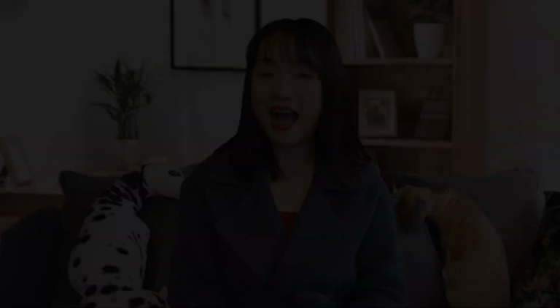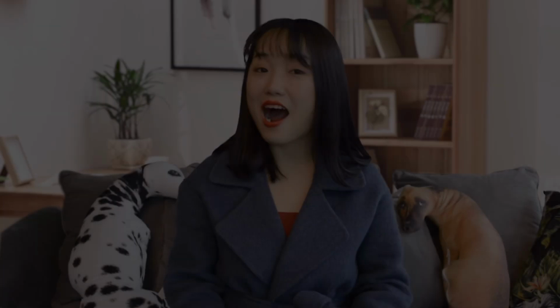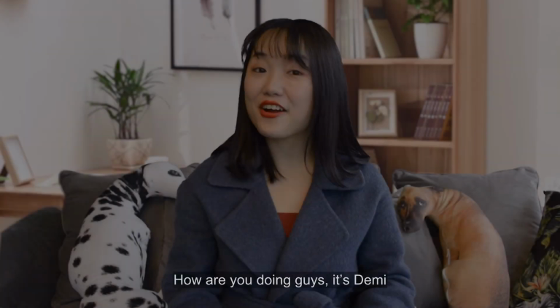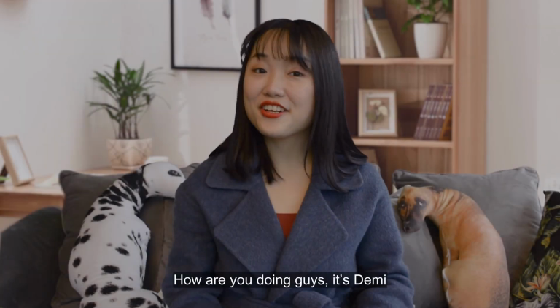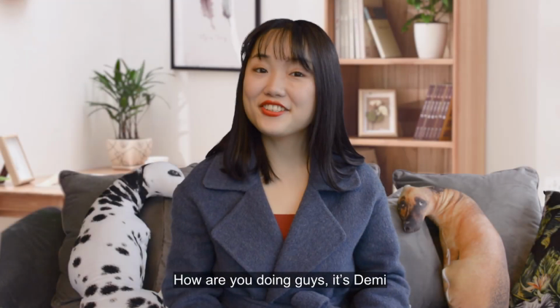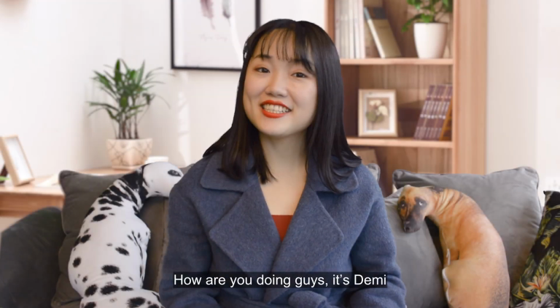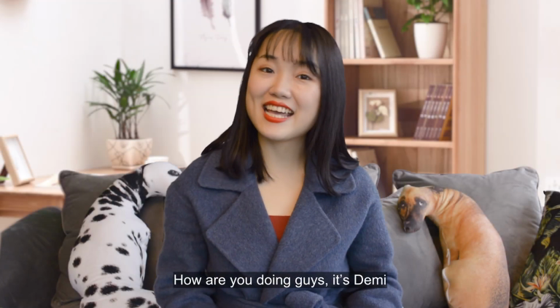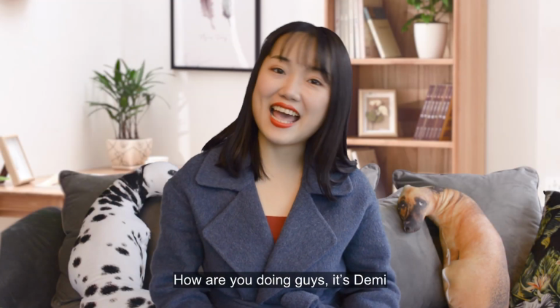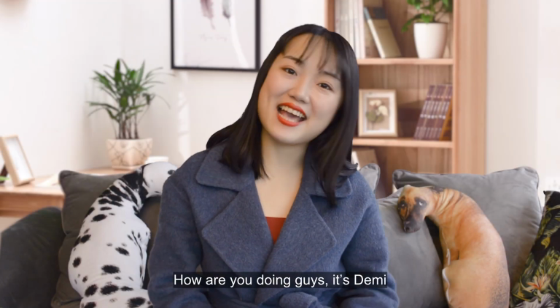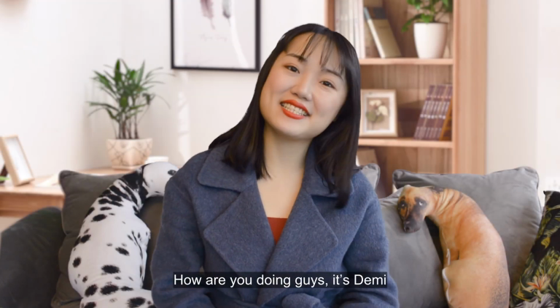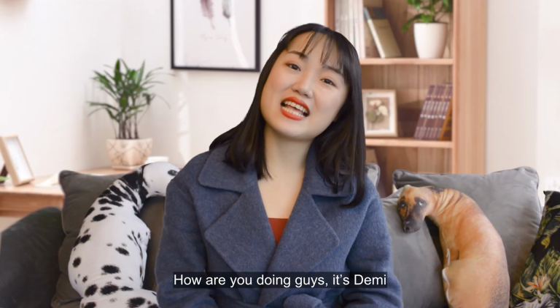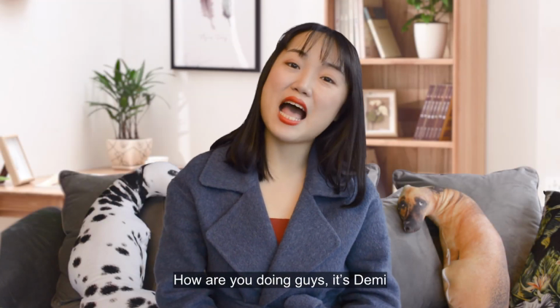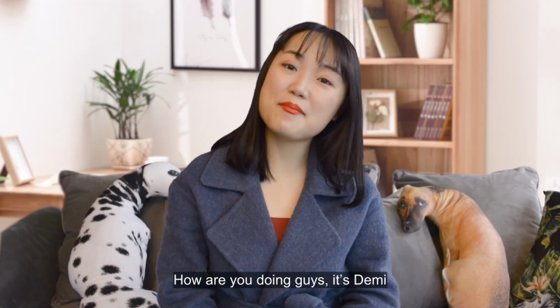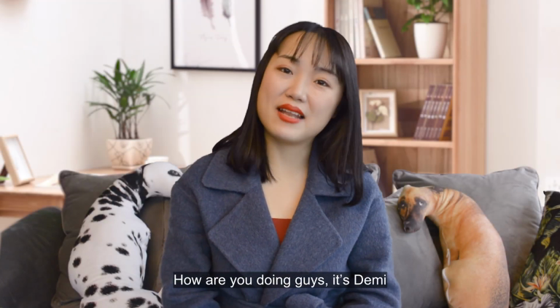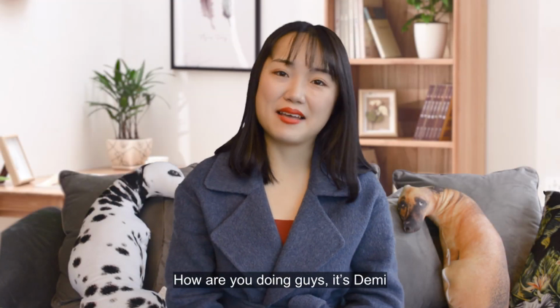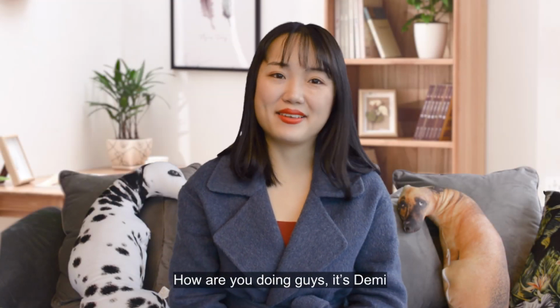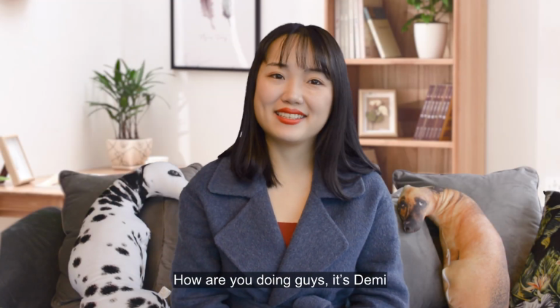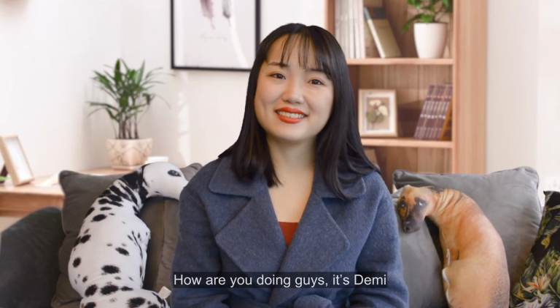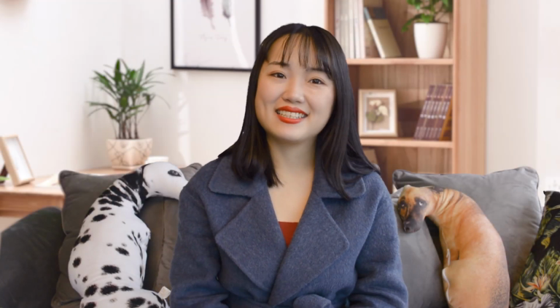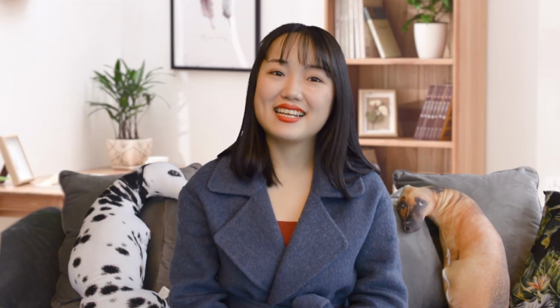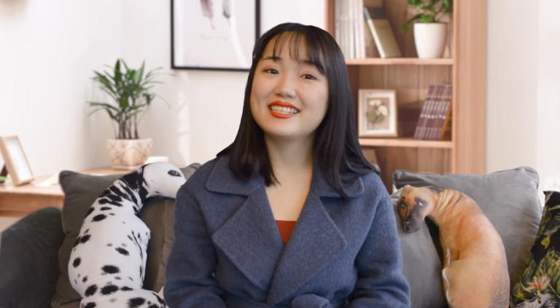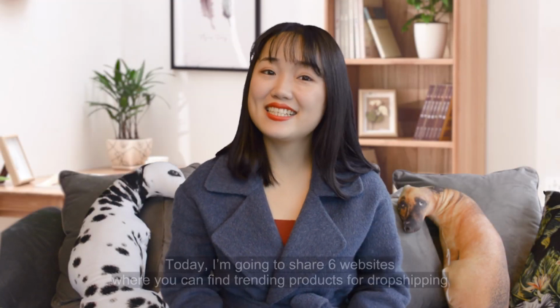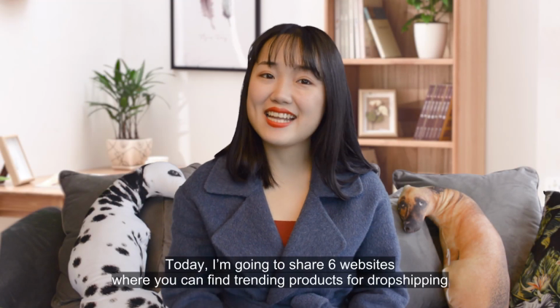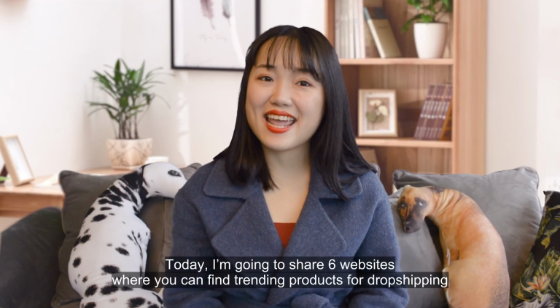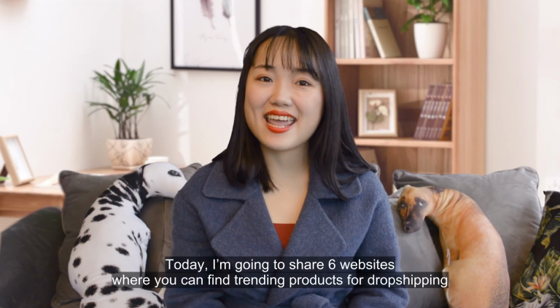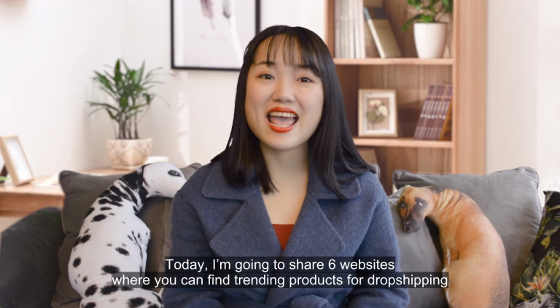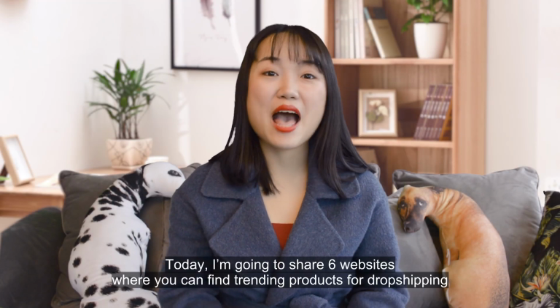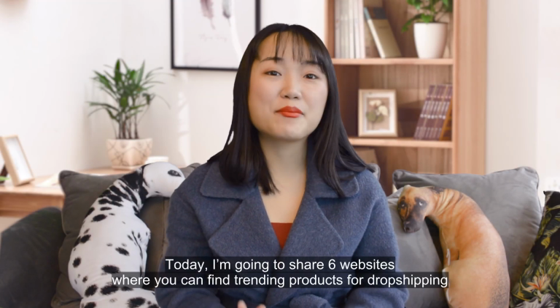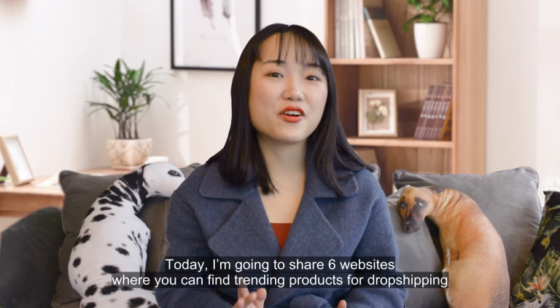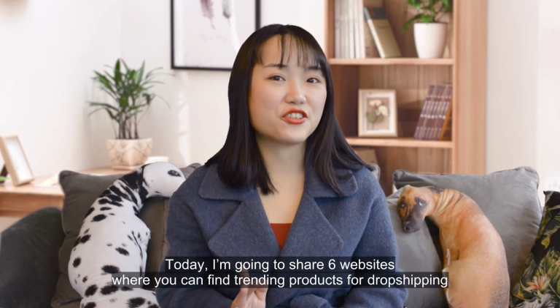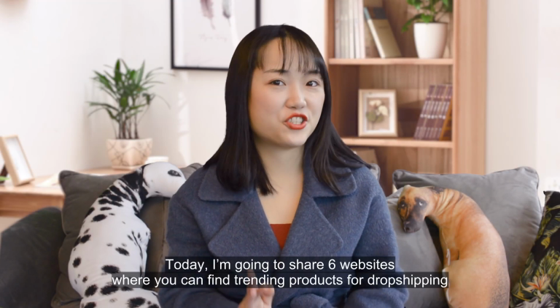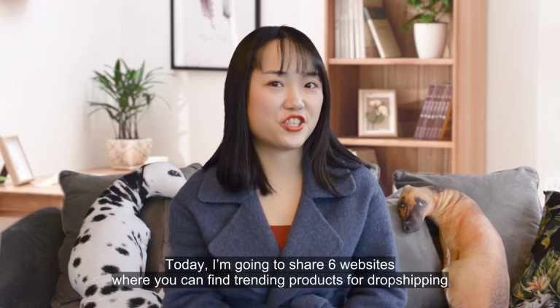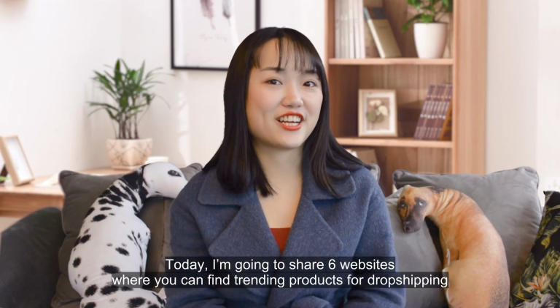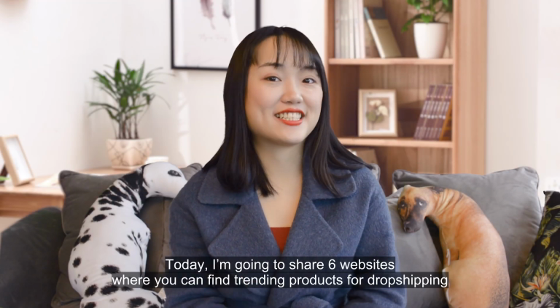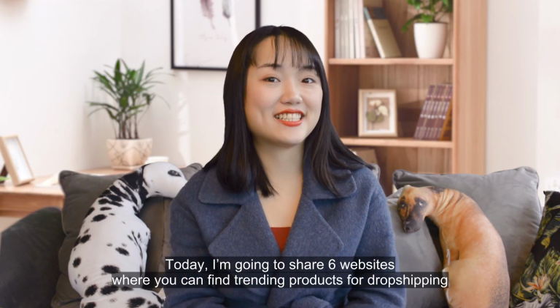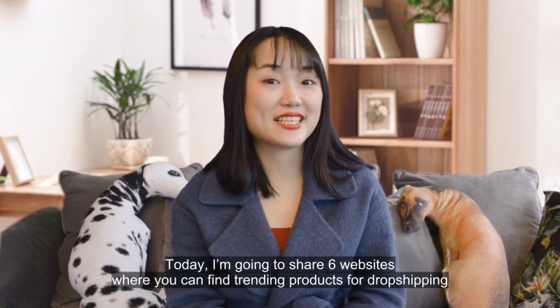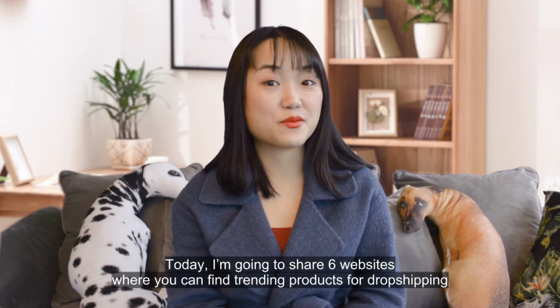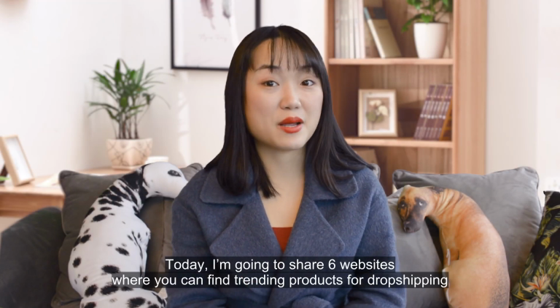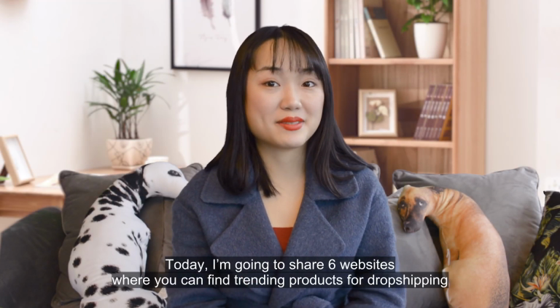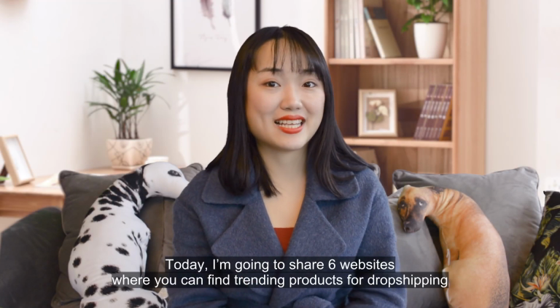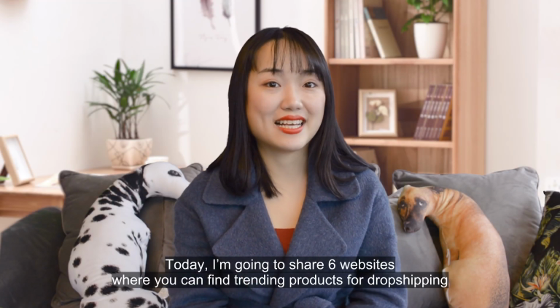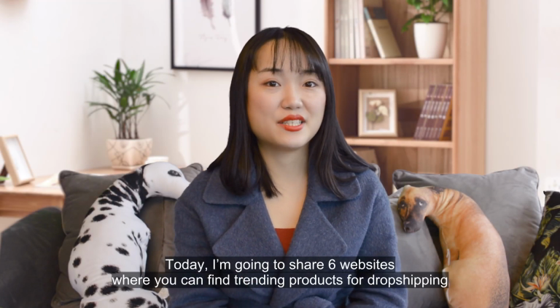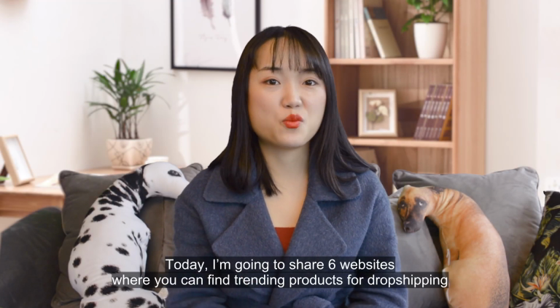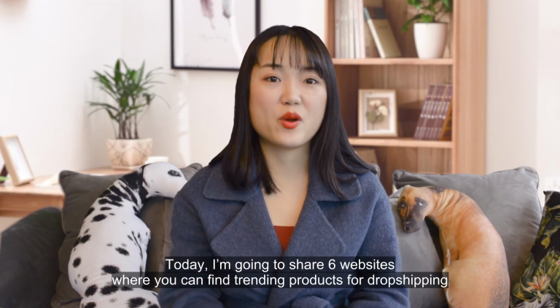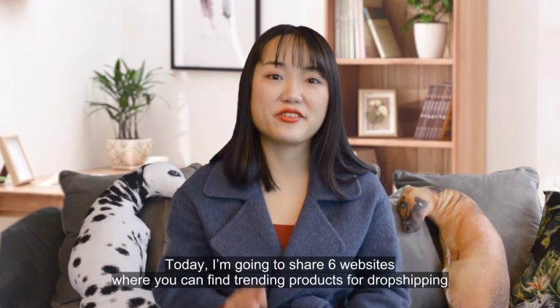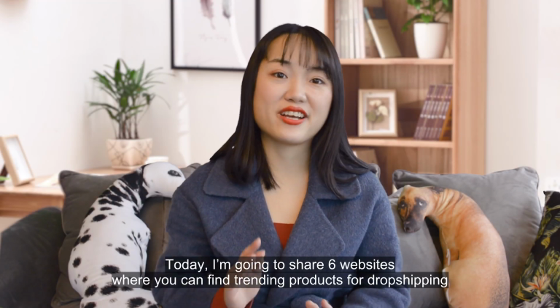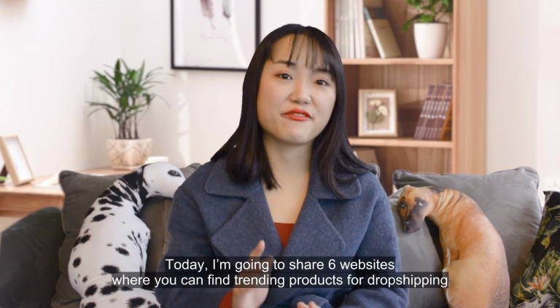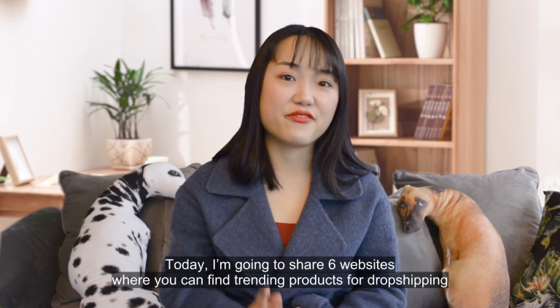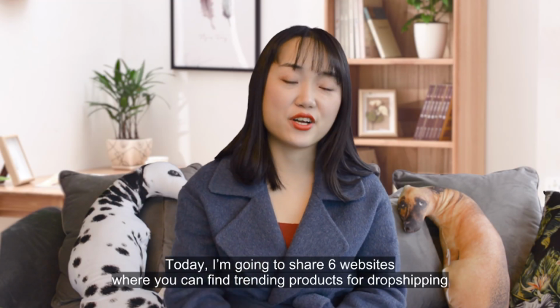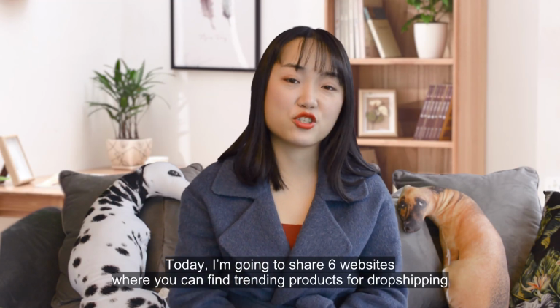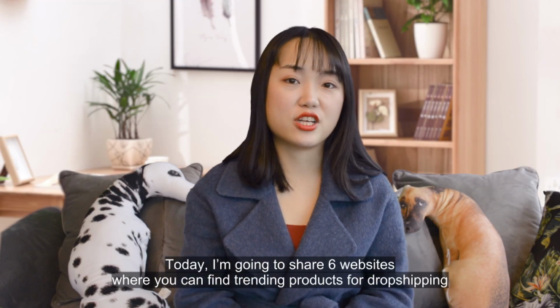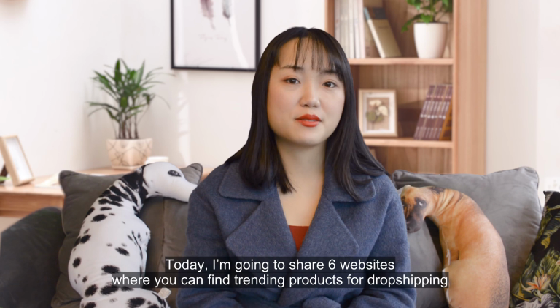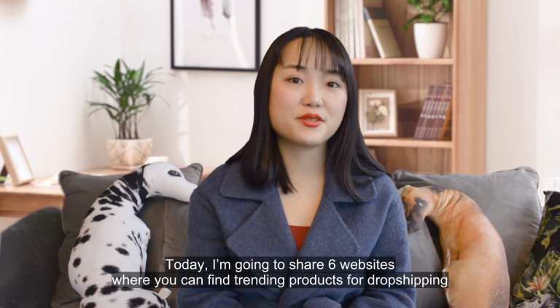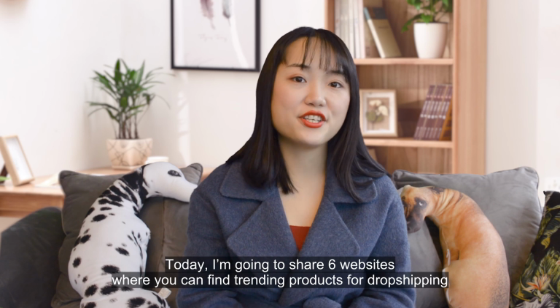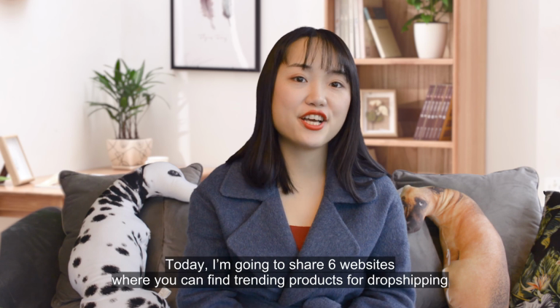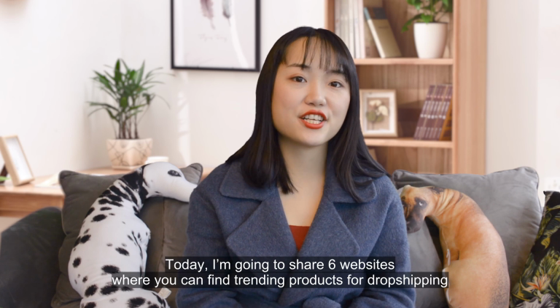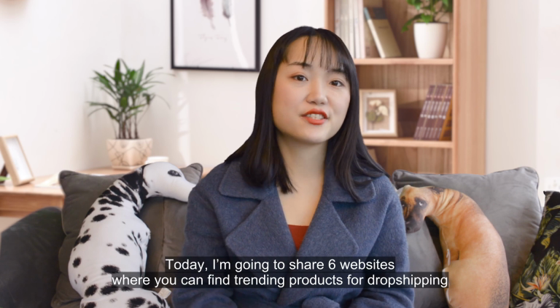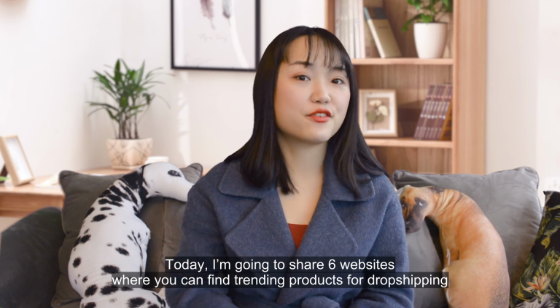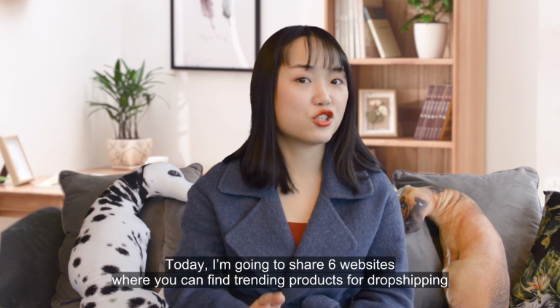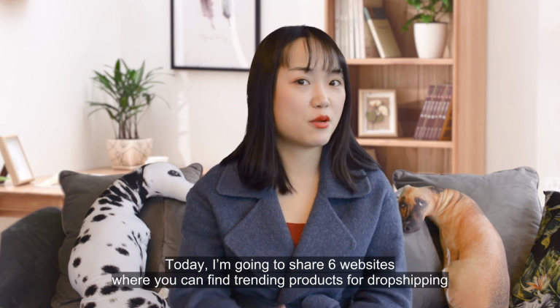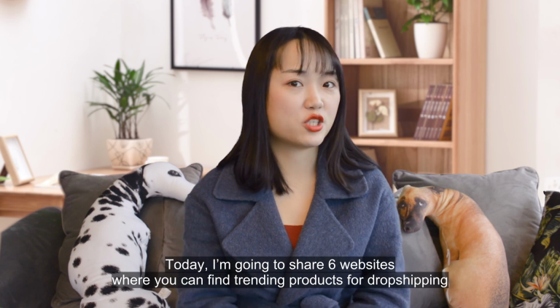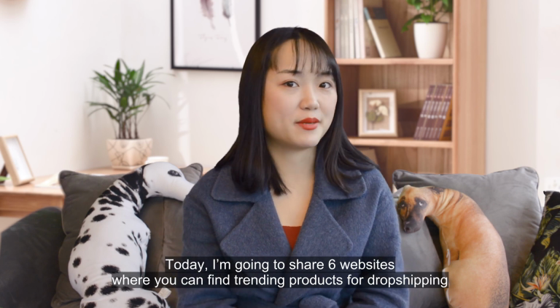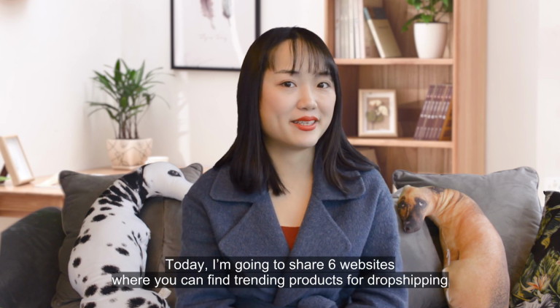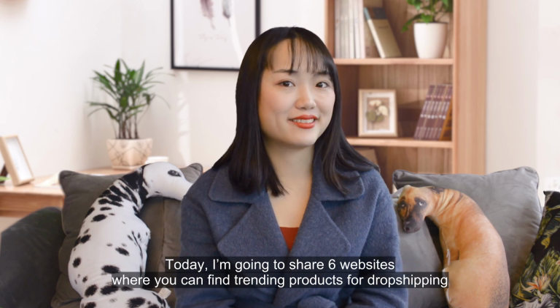How are you doing guys? I'm Dani. Today I'm going to share six websites where you can find trending products for dropshipping.